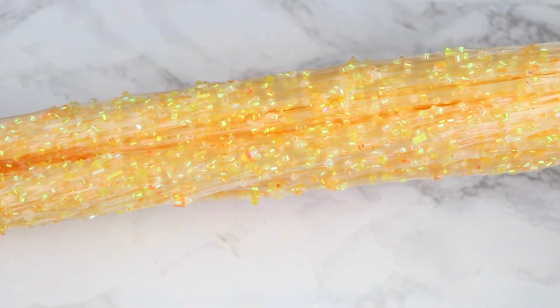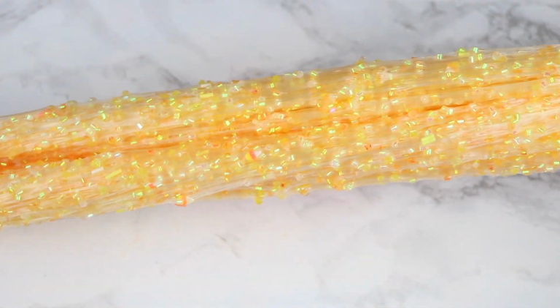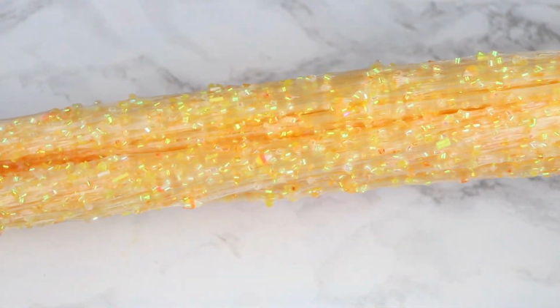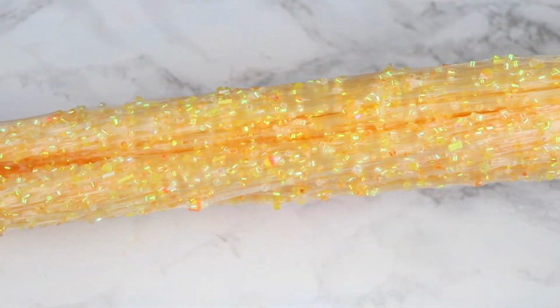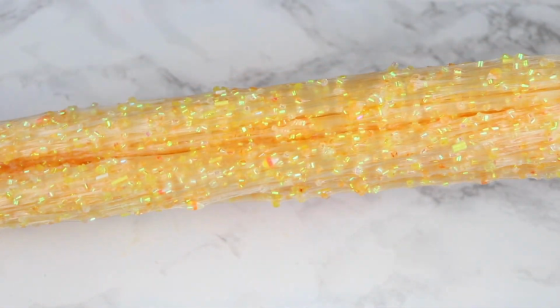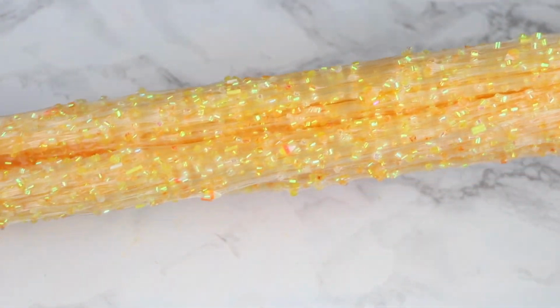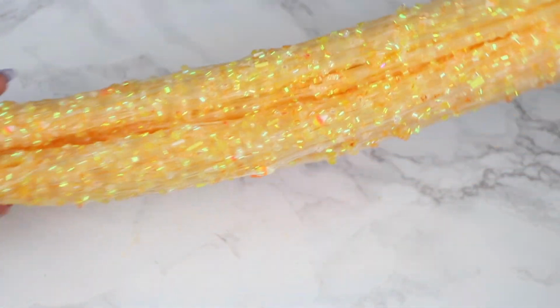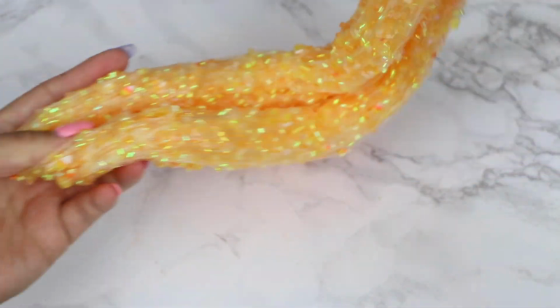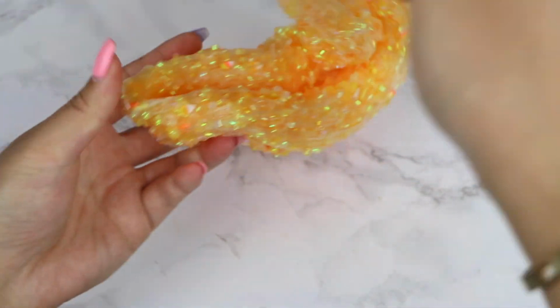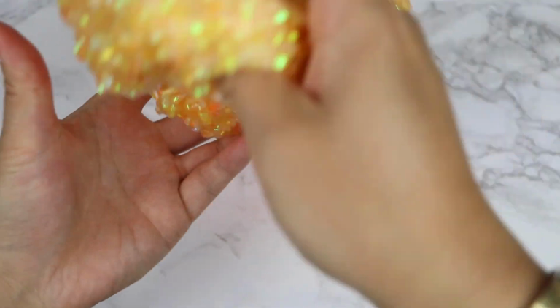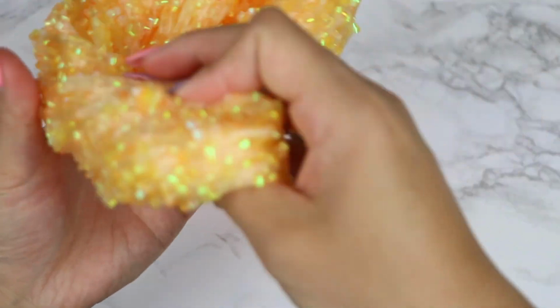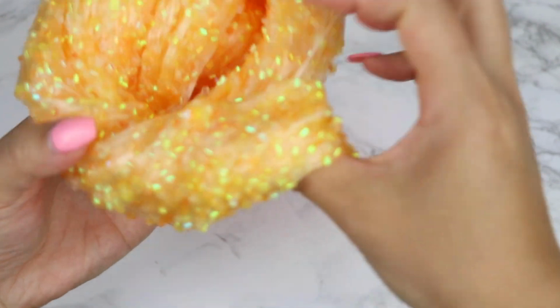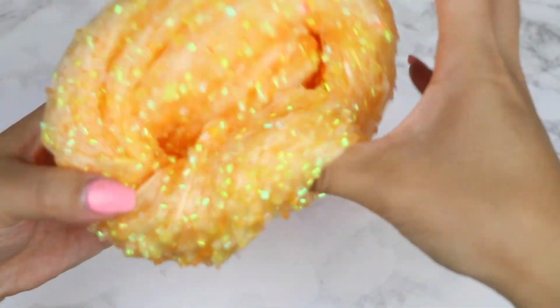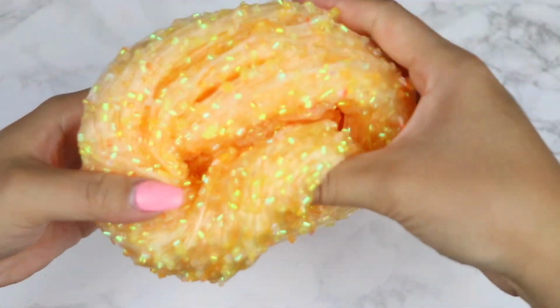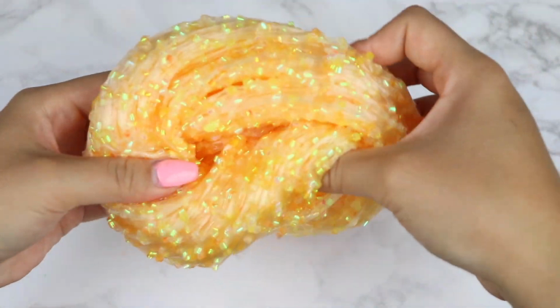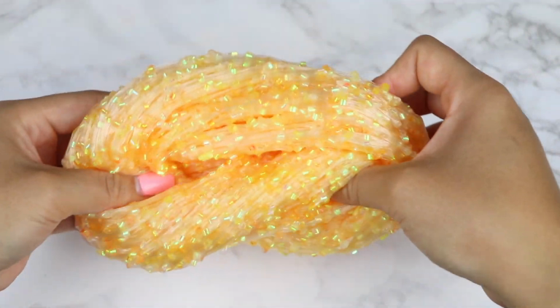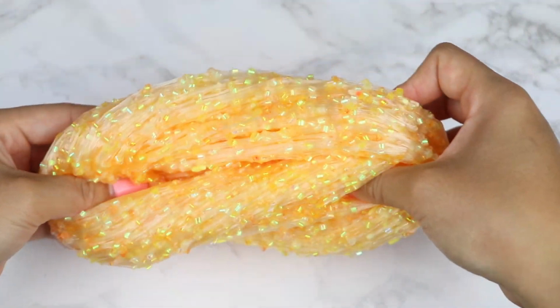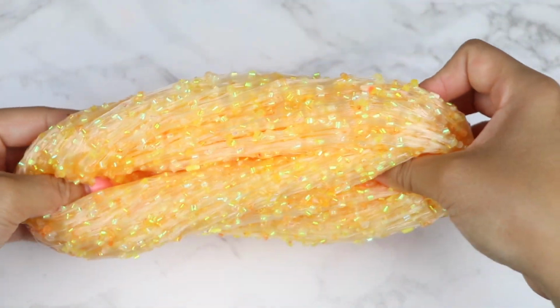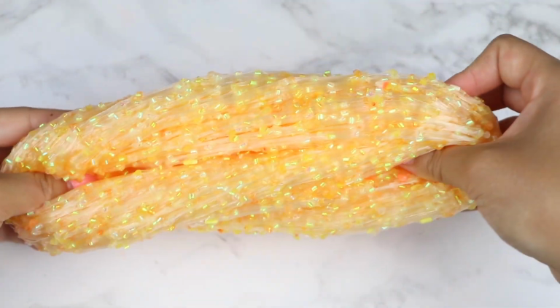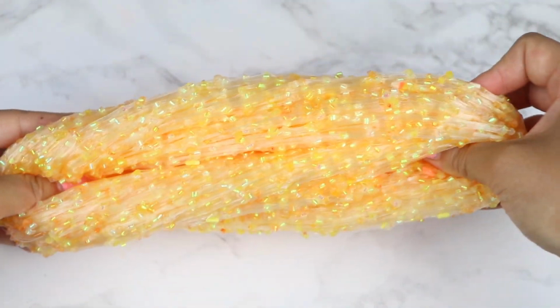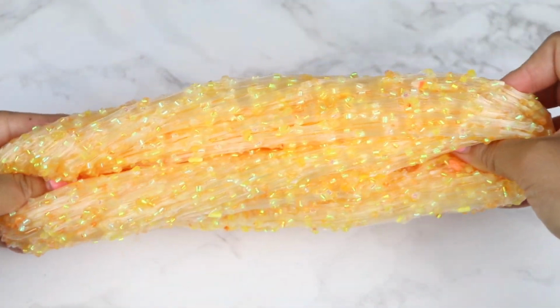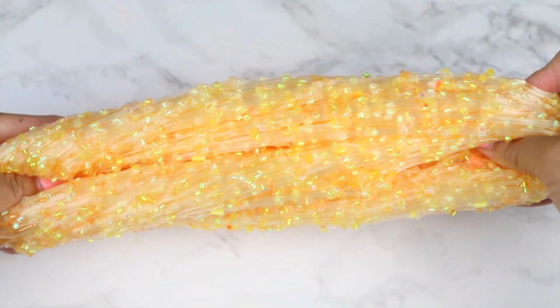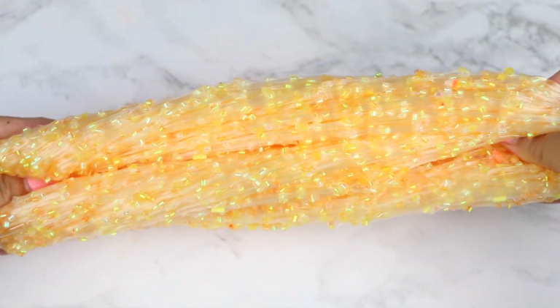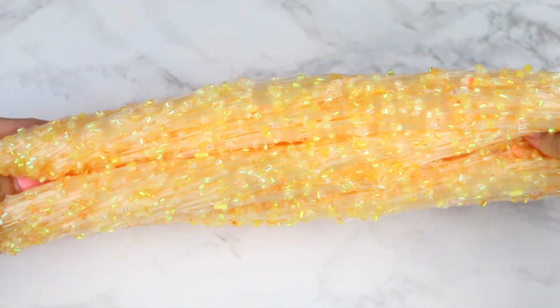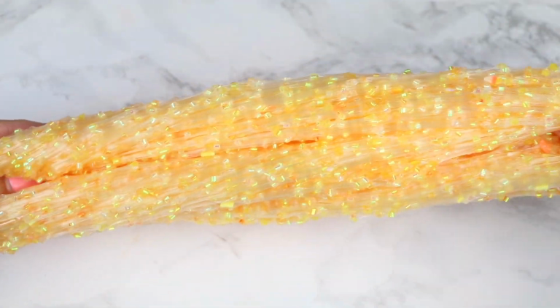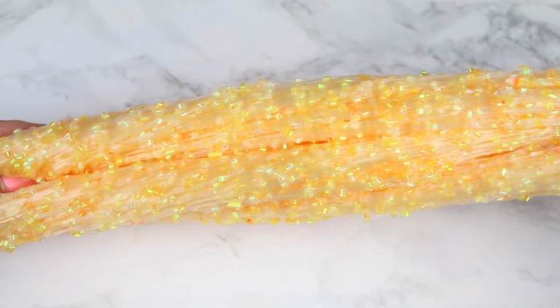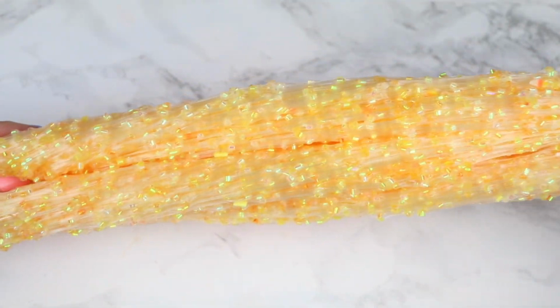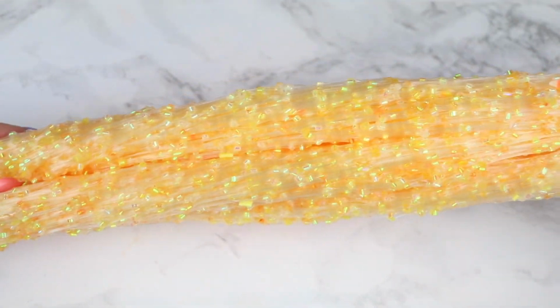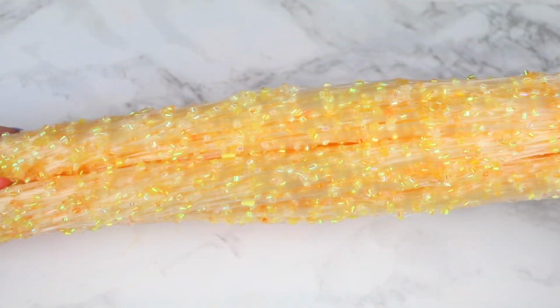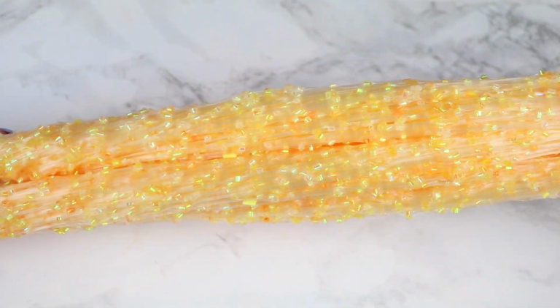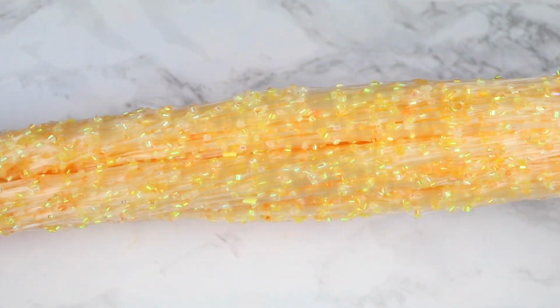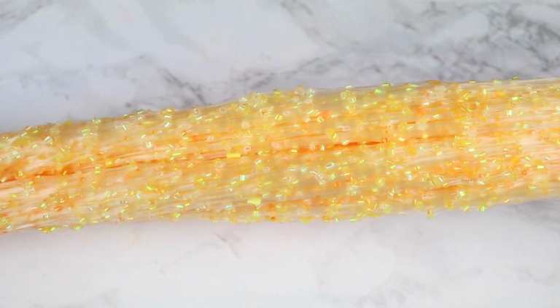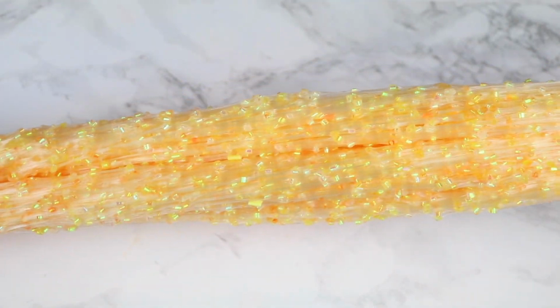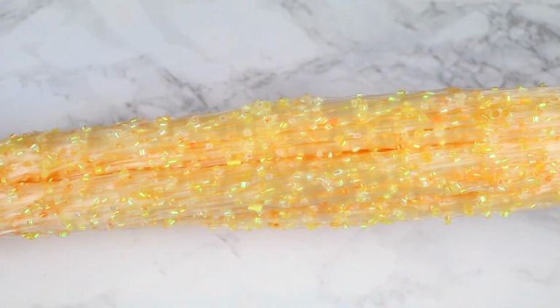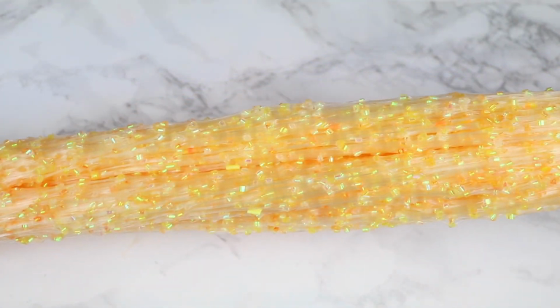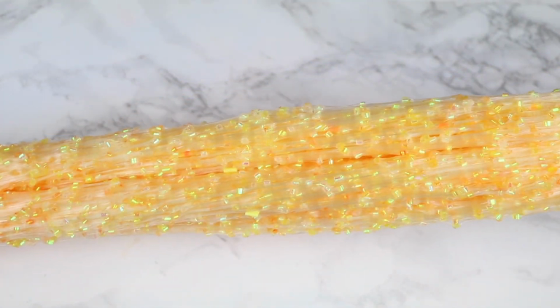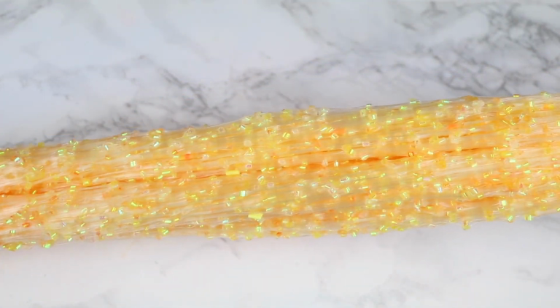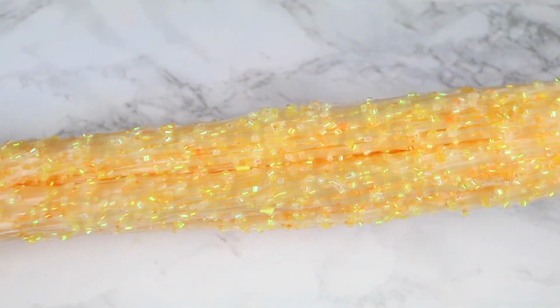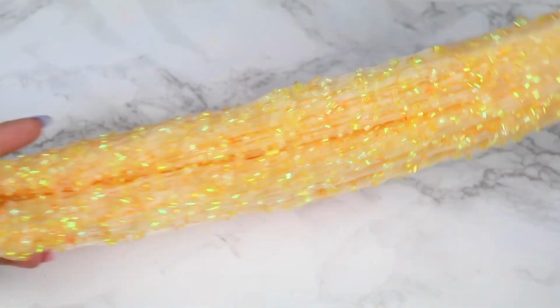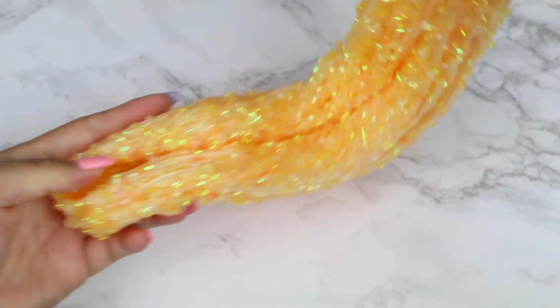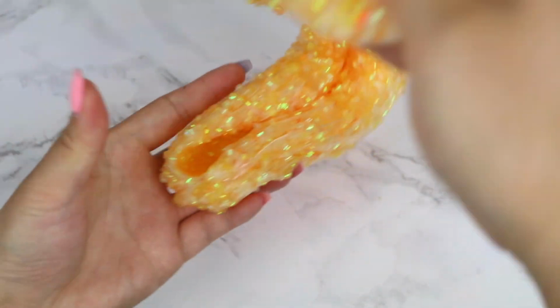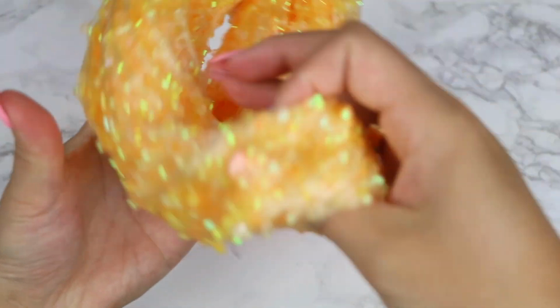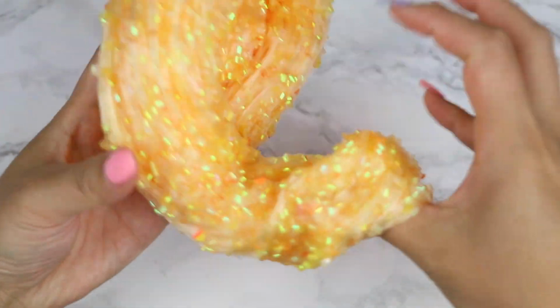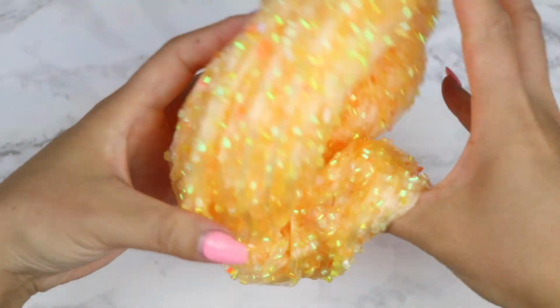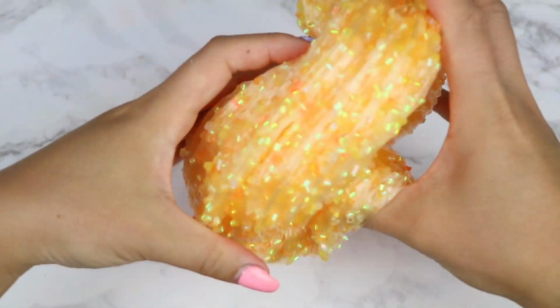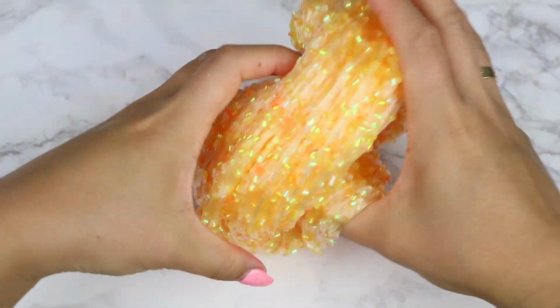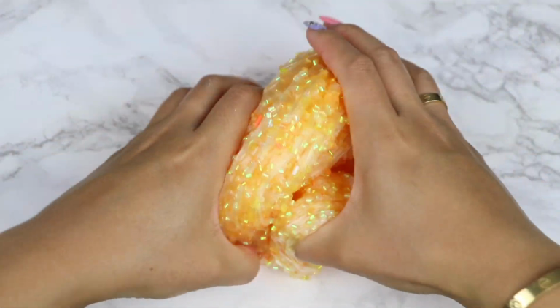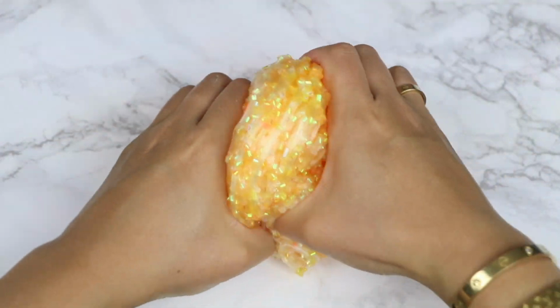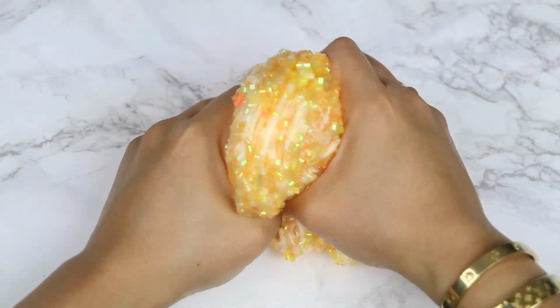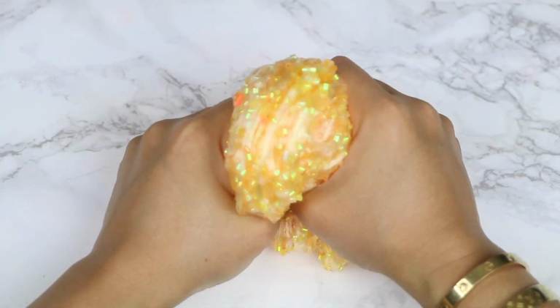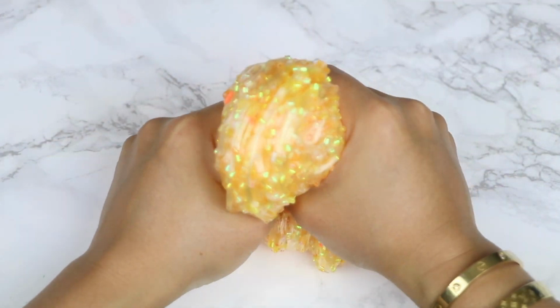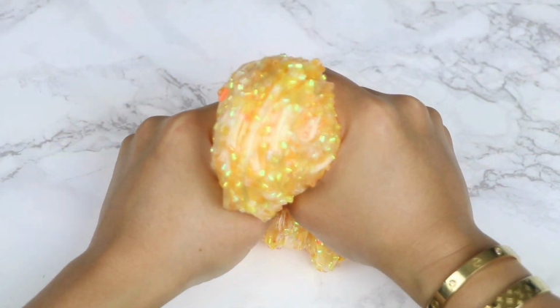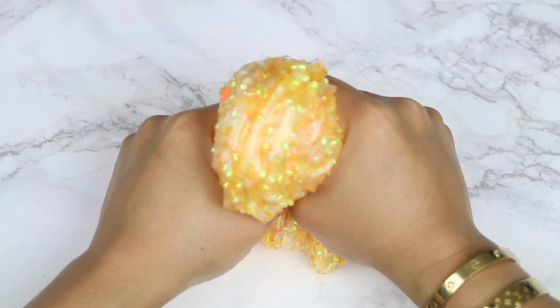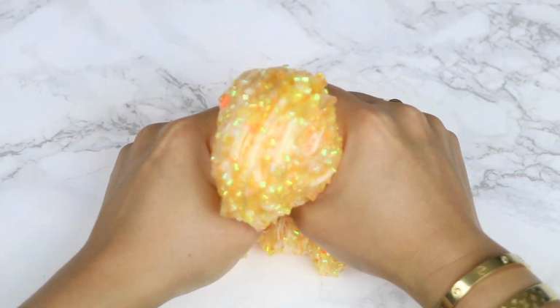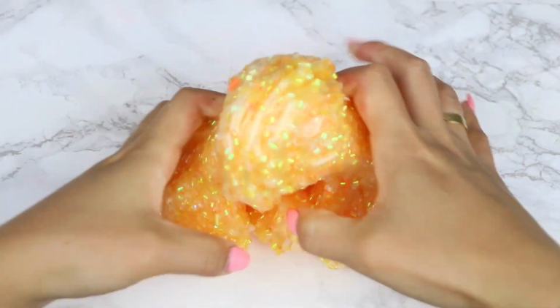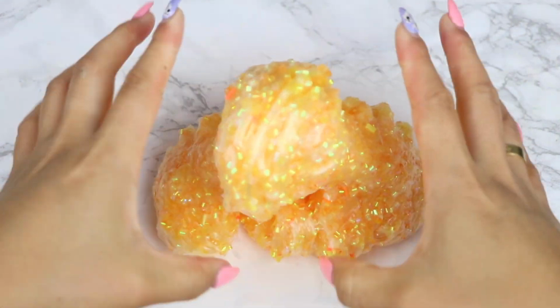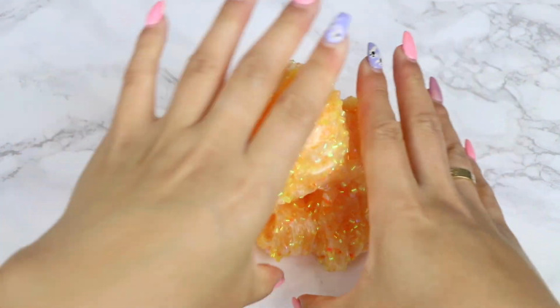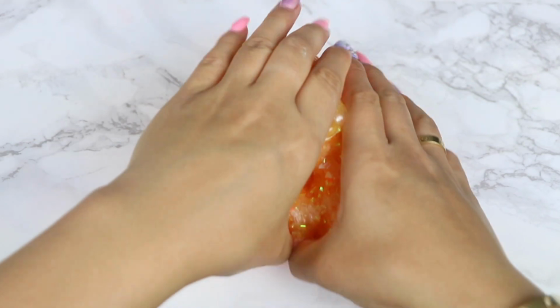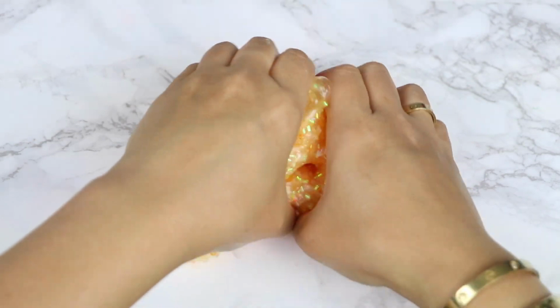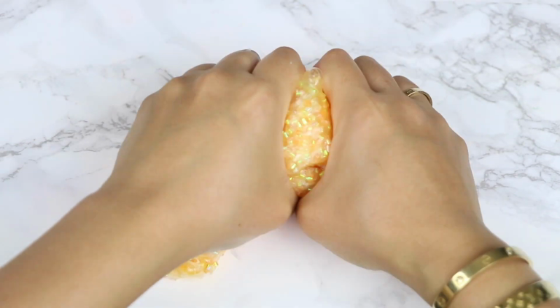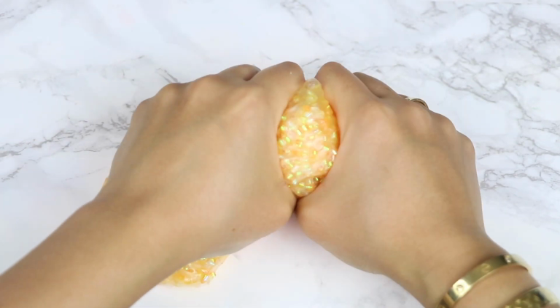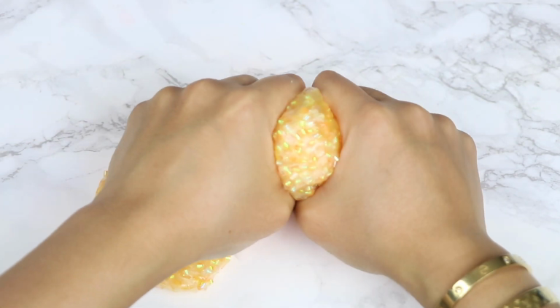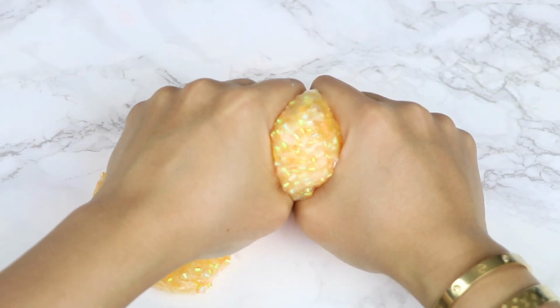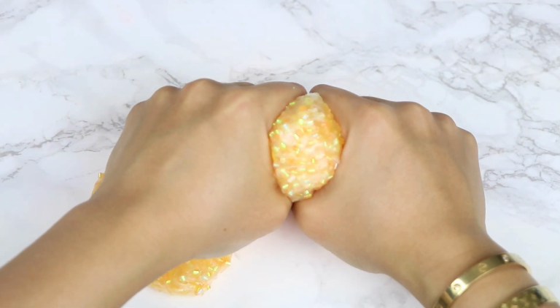It's also so inflating, and it has a strong candy corn scent that smells so good. I personally don't love candy corn, but I am obsessed with this slime and scent.